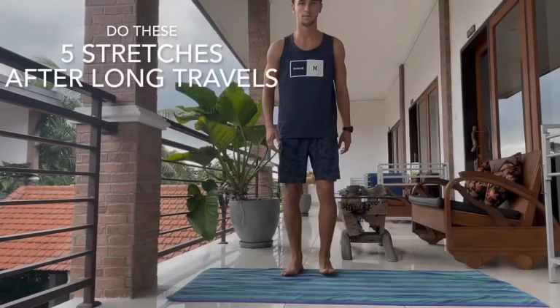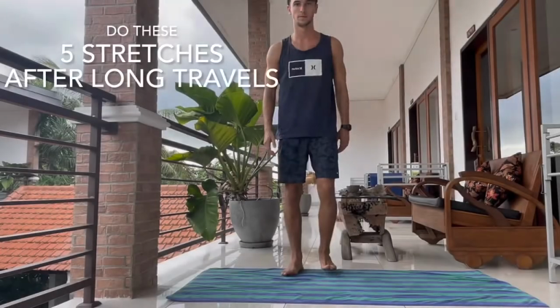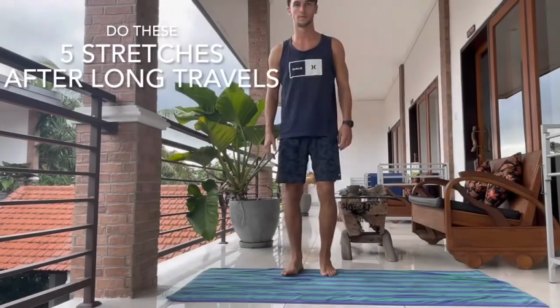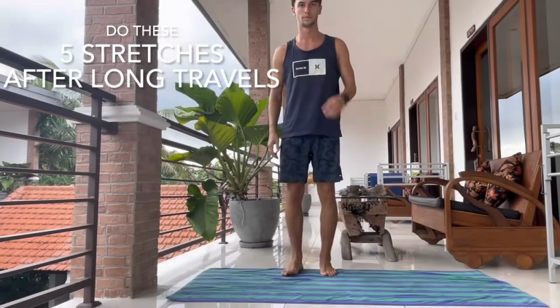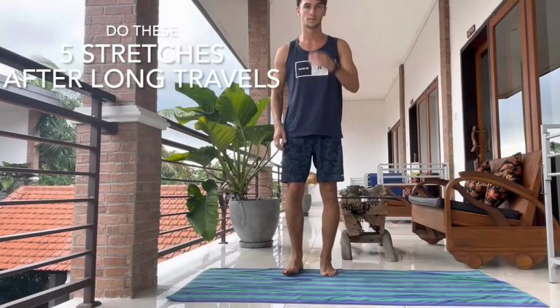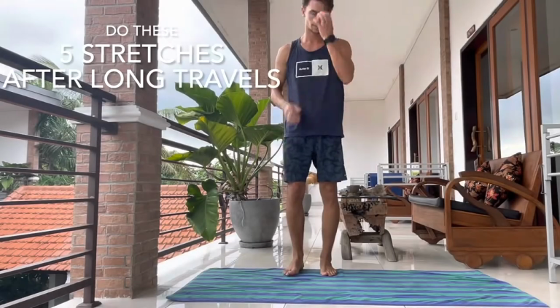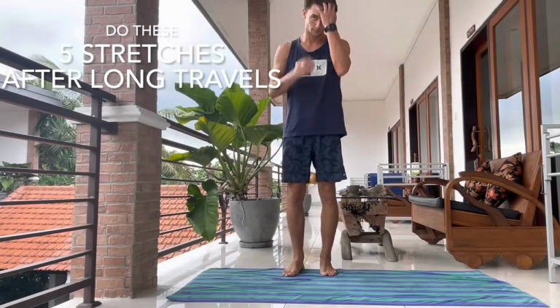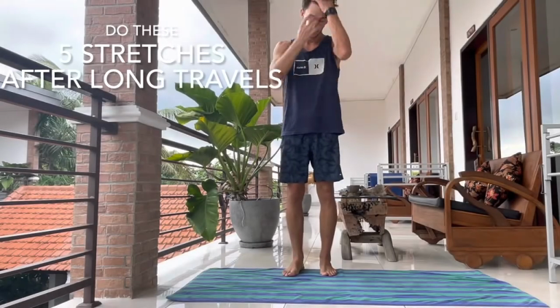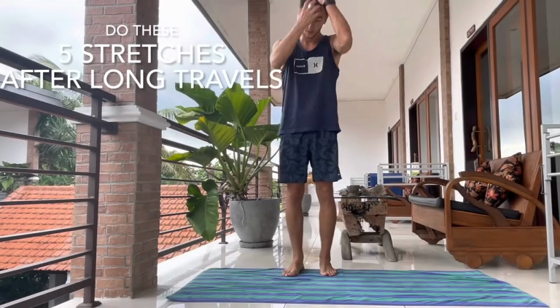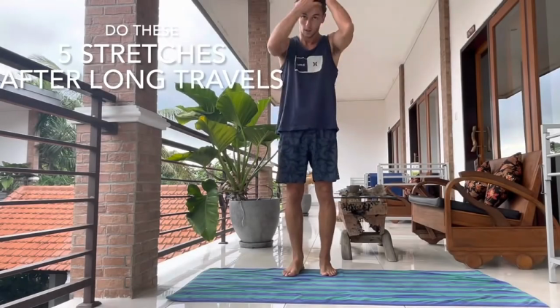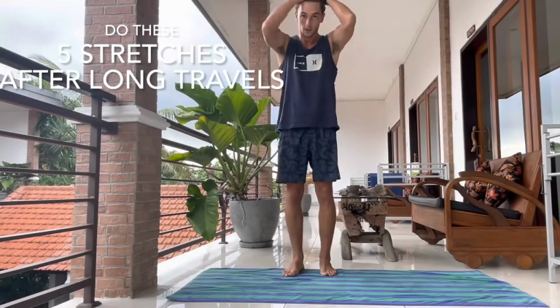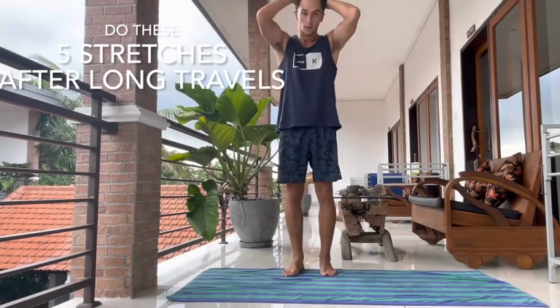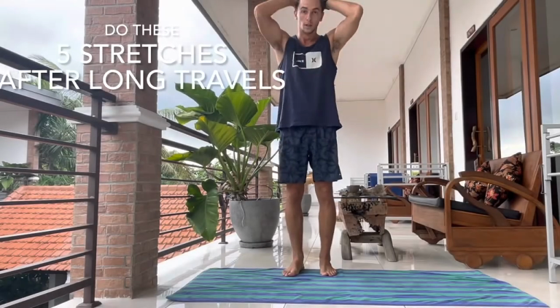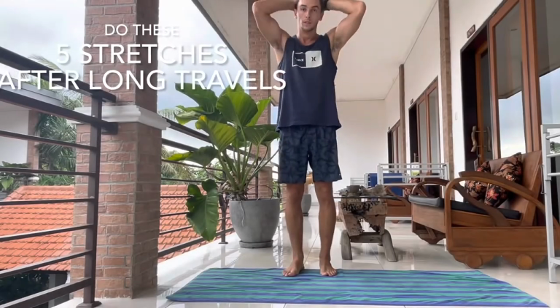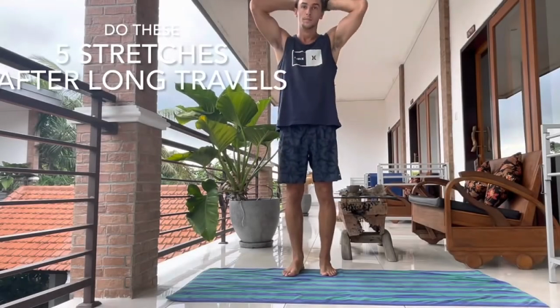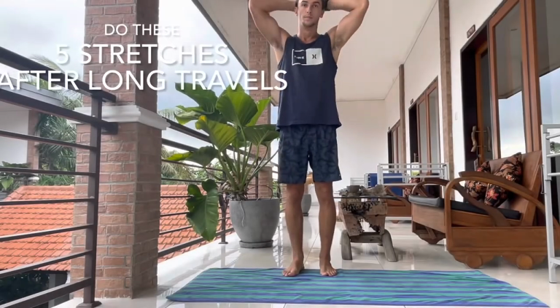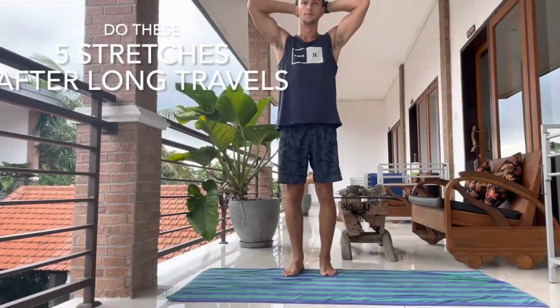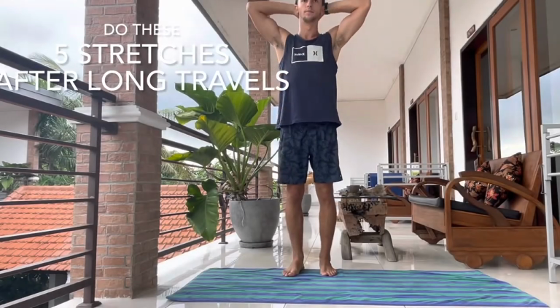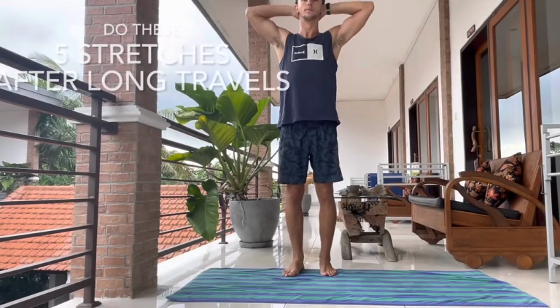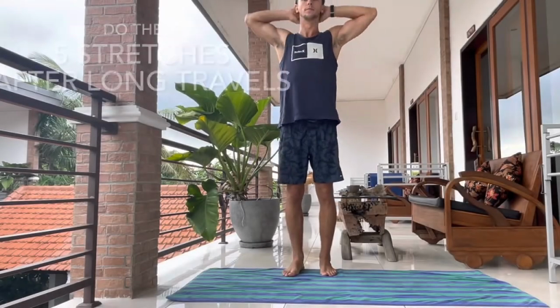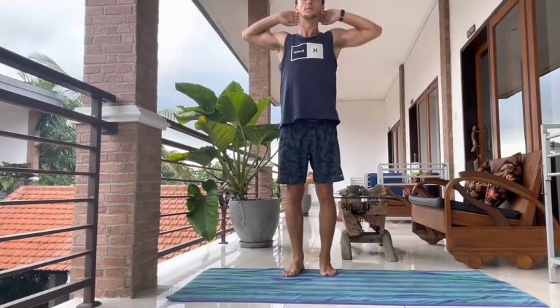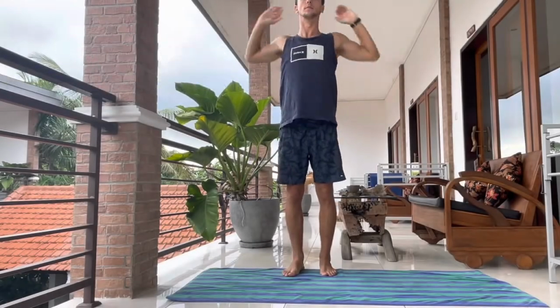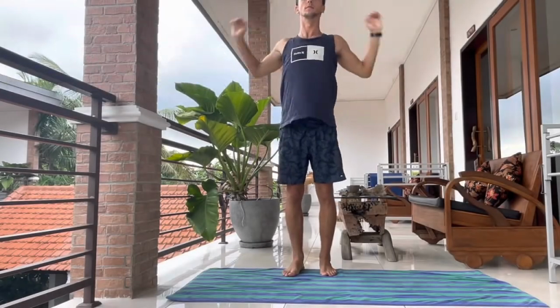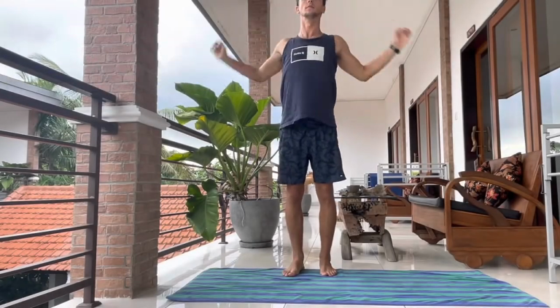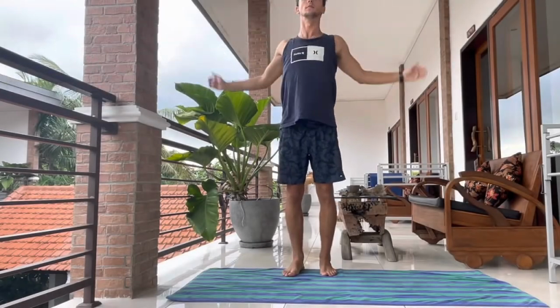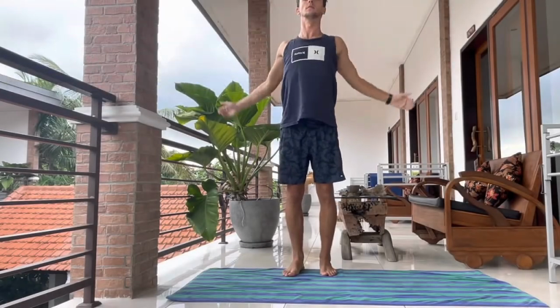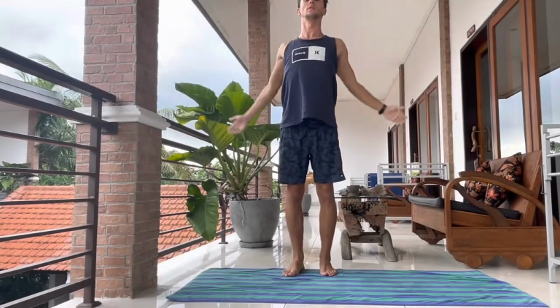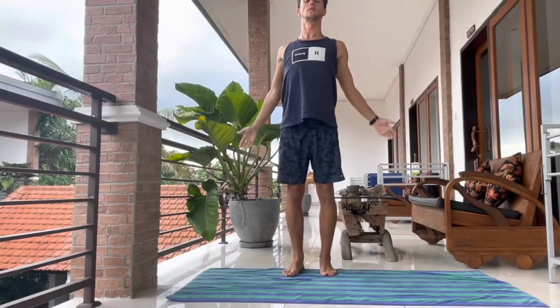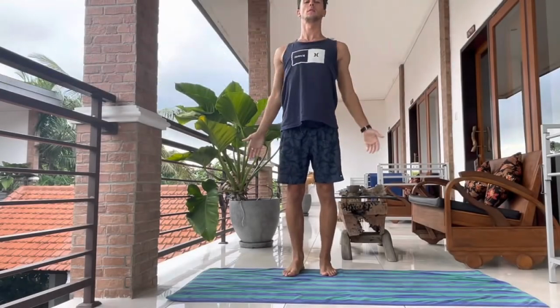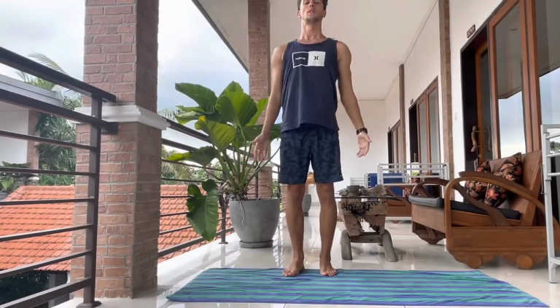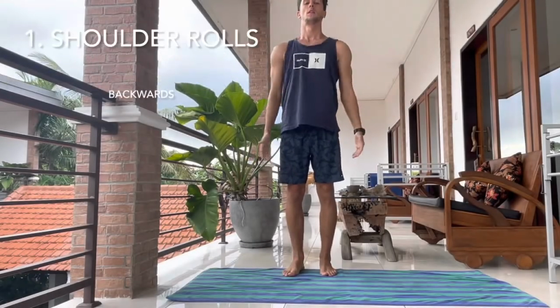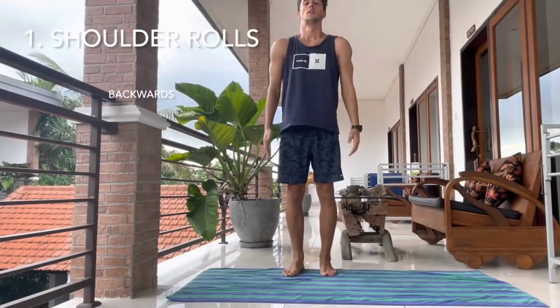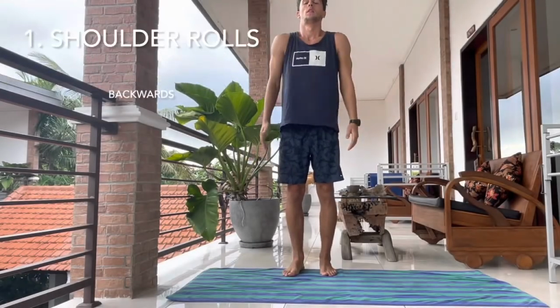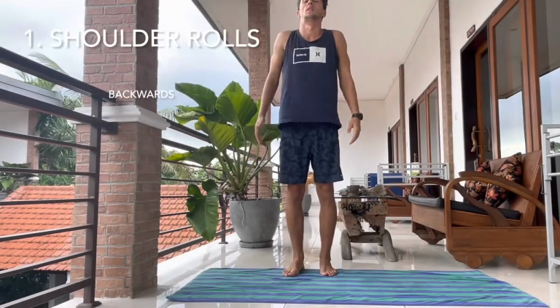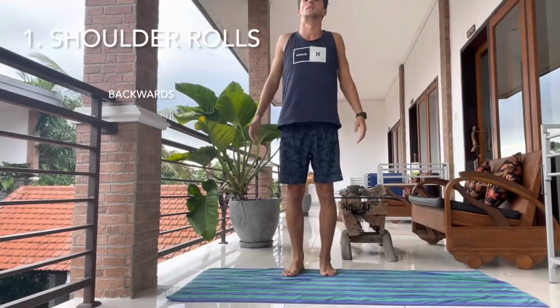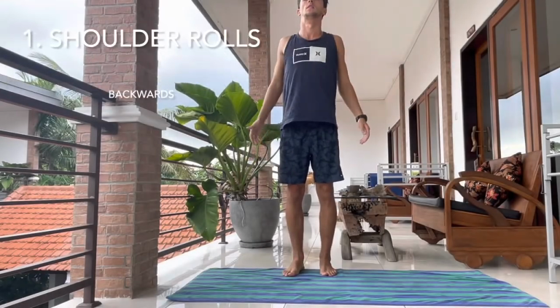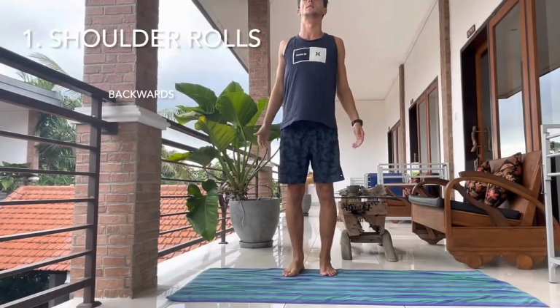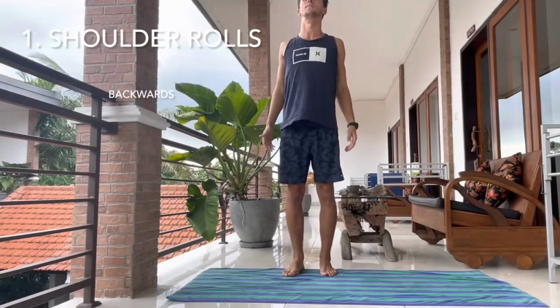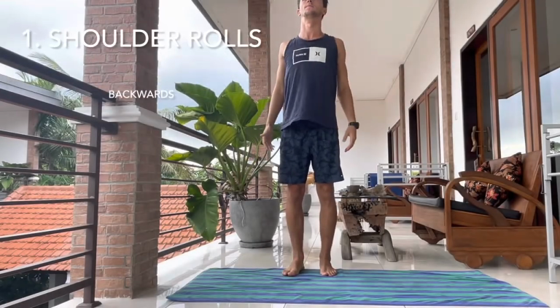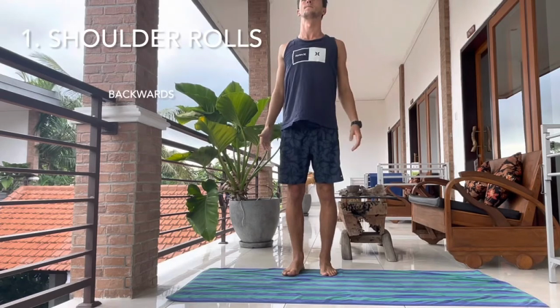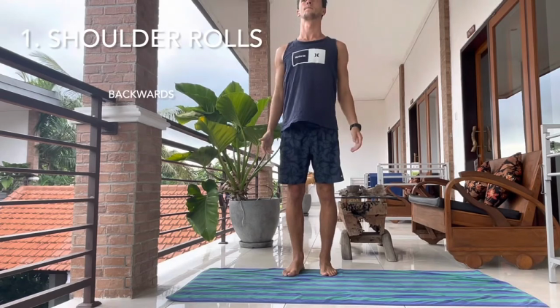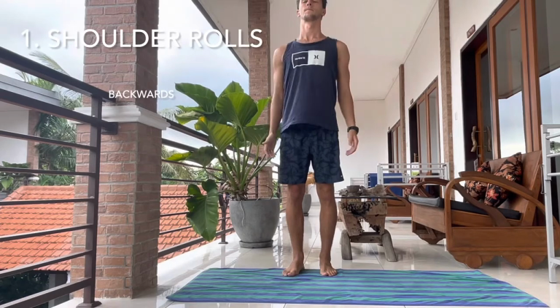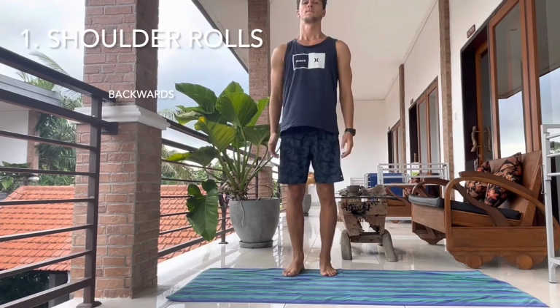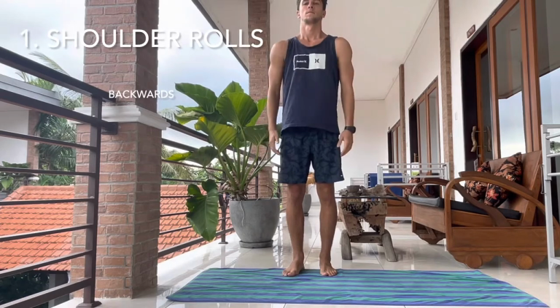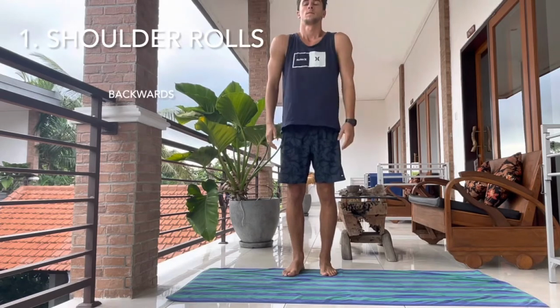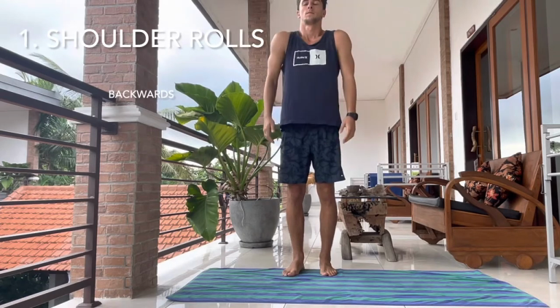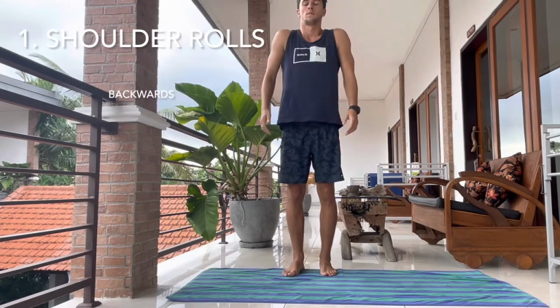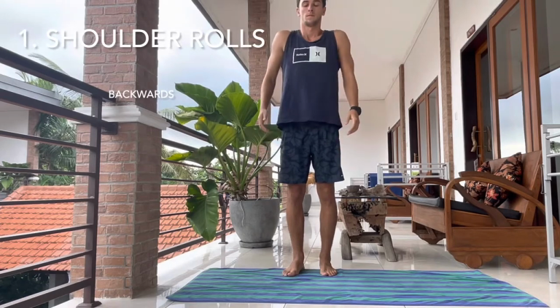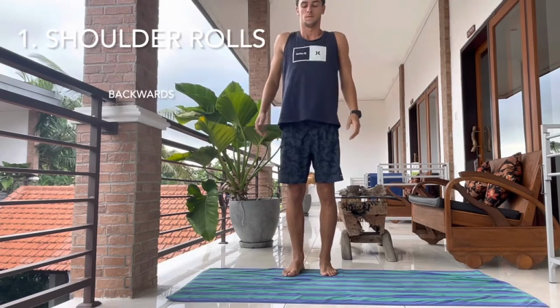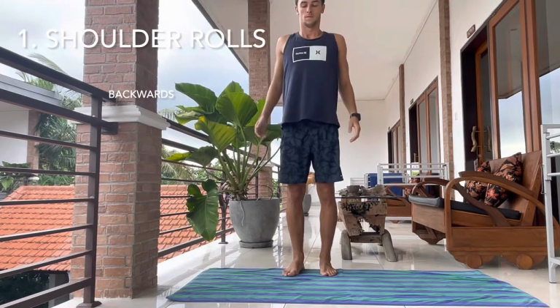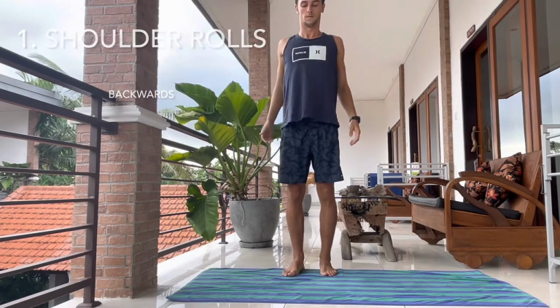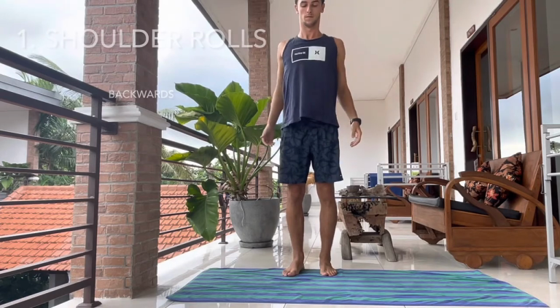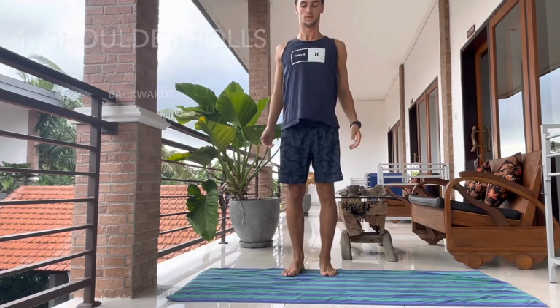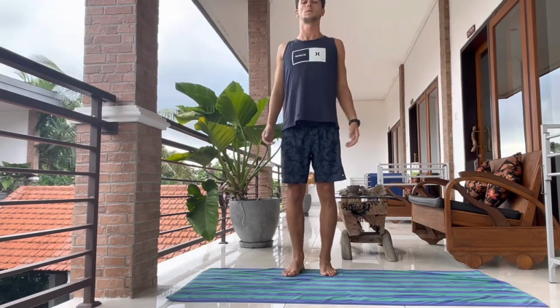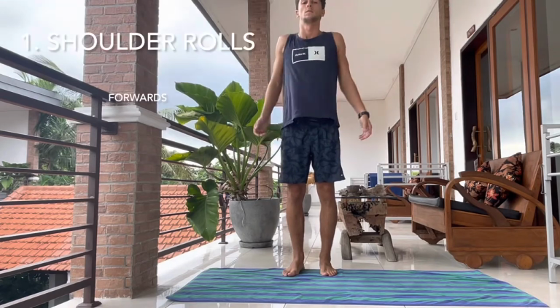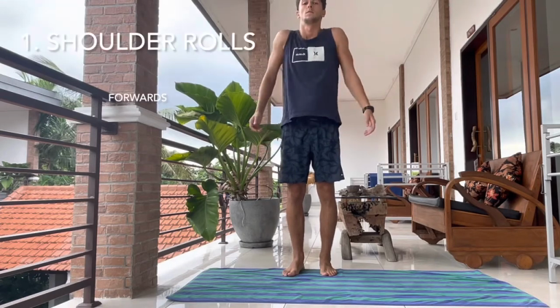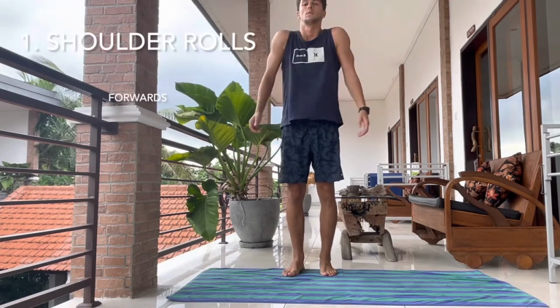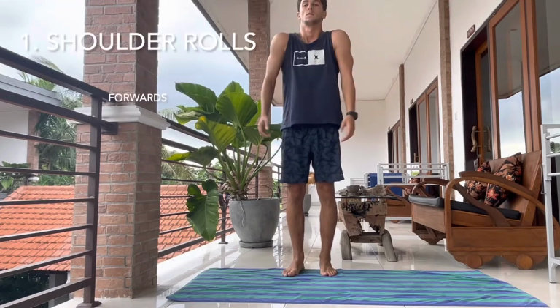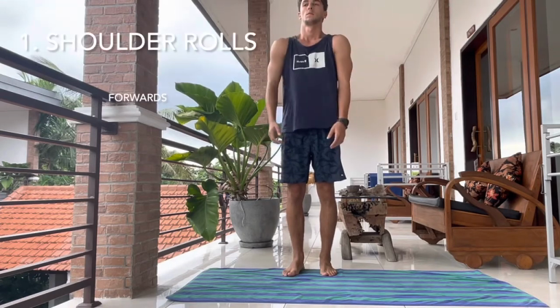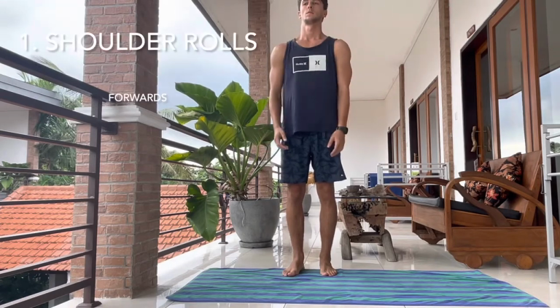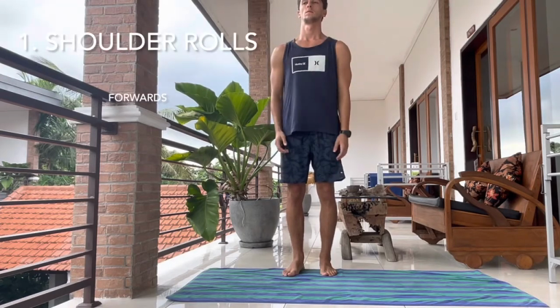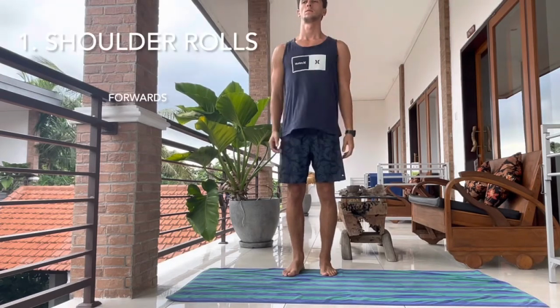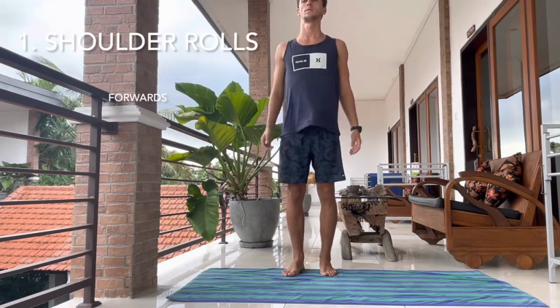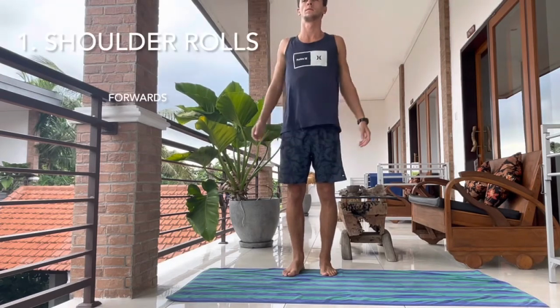Do these five stretches before and after long travels. First, shoulder rolls — these ones are backwards. Don't forget to do forwards as well.